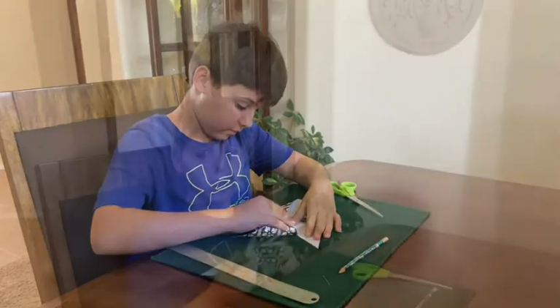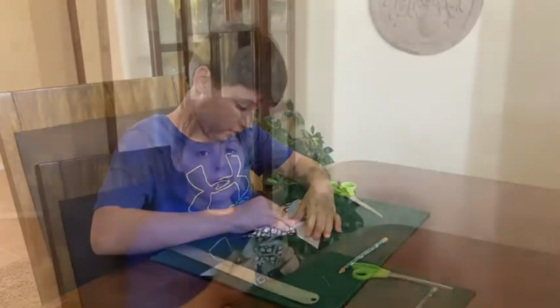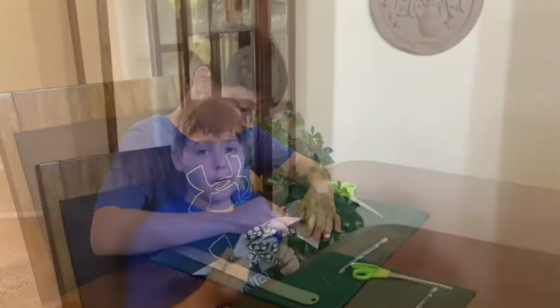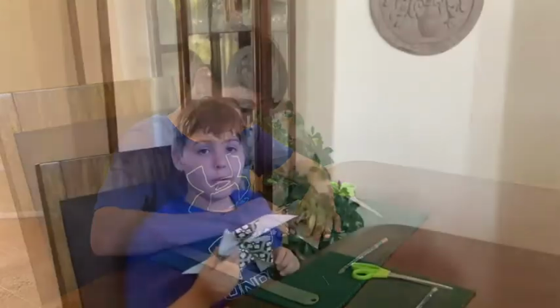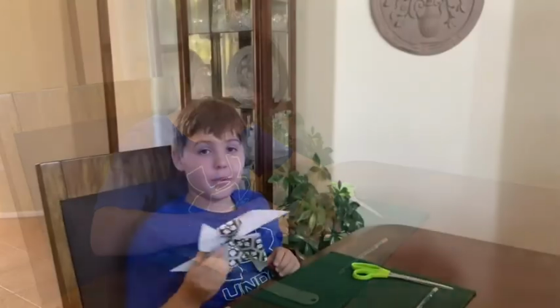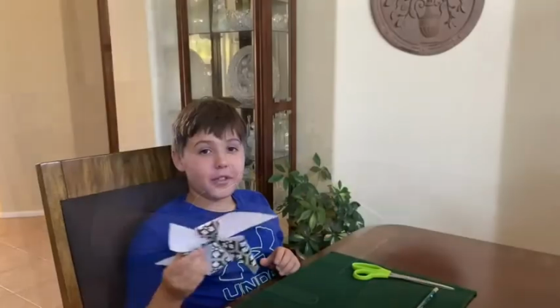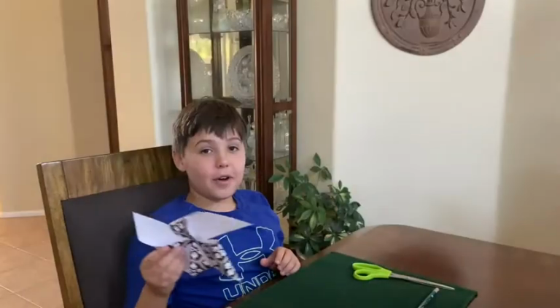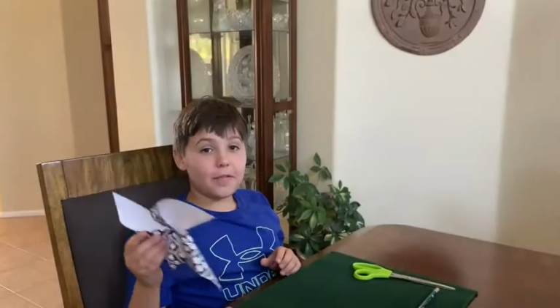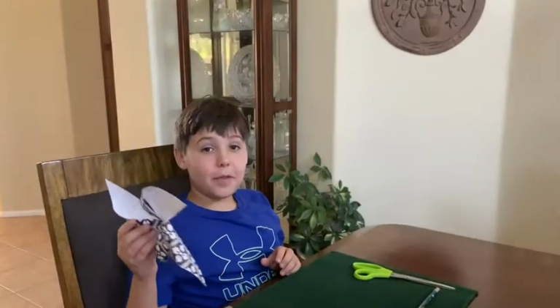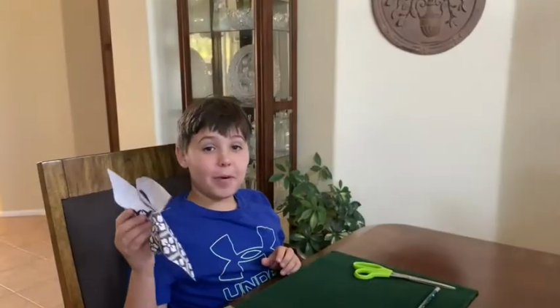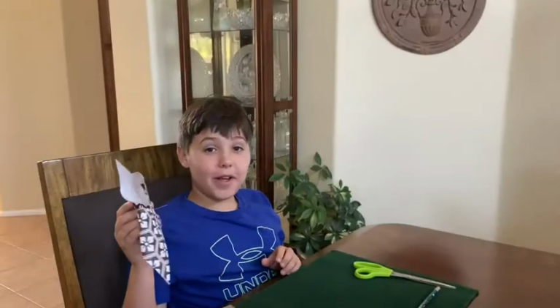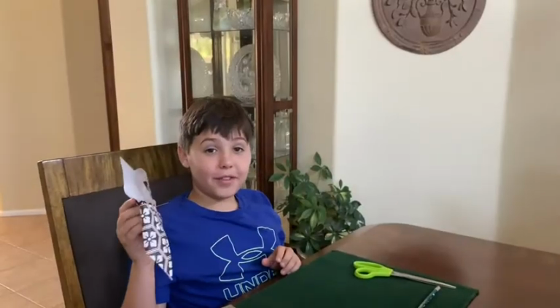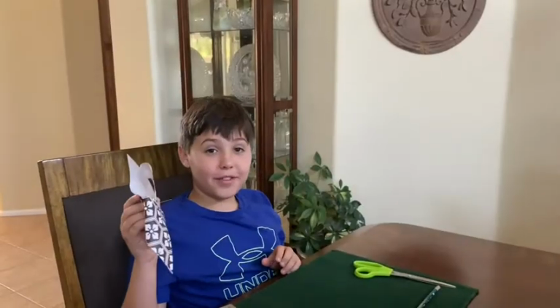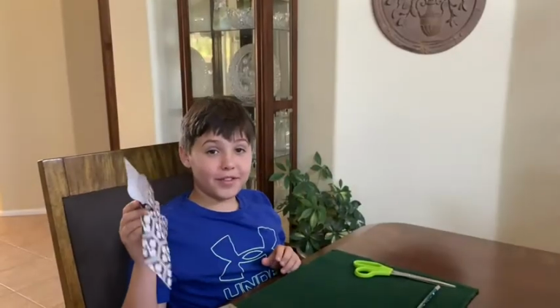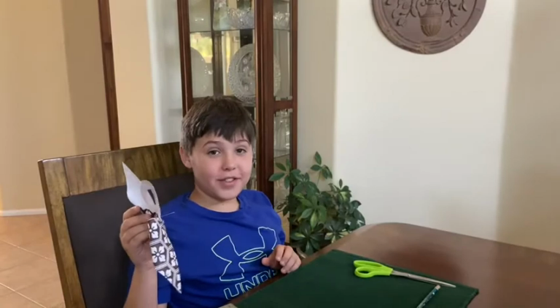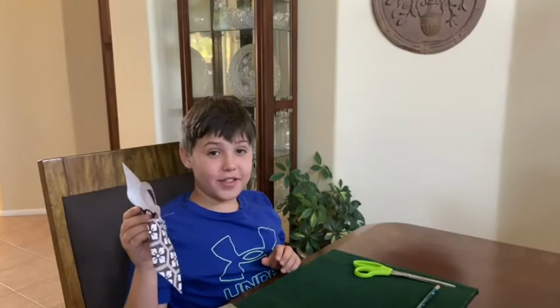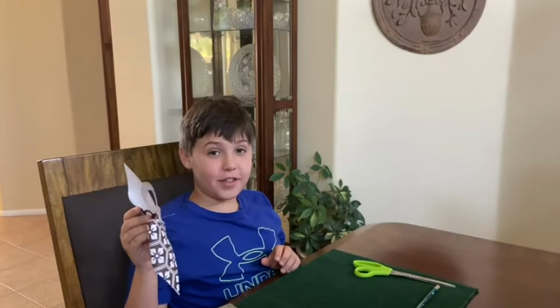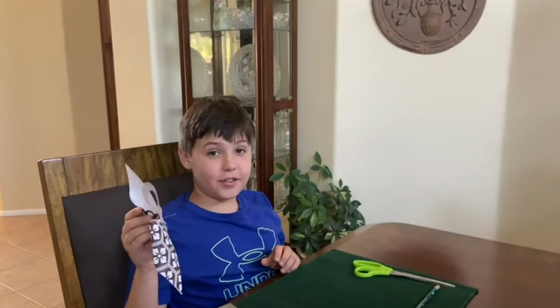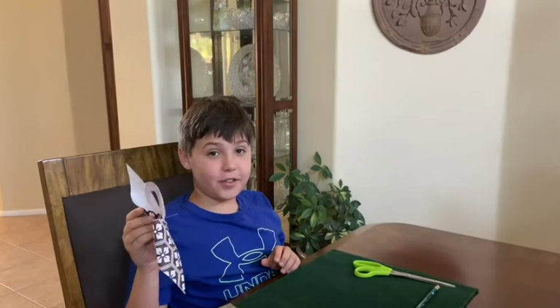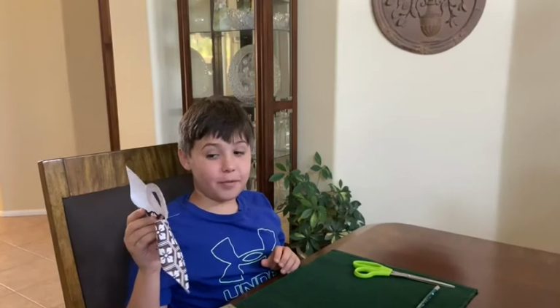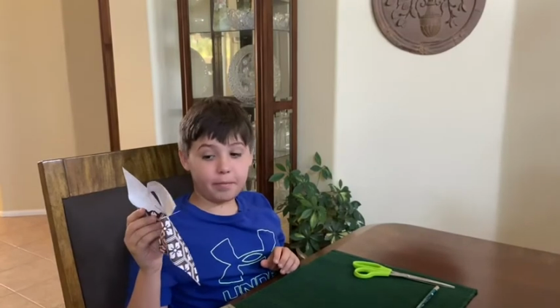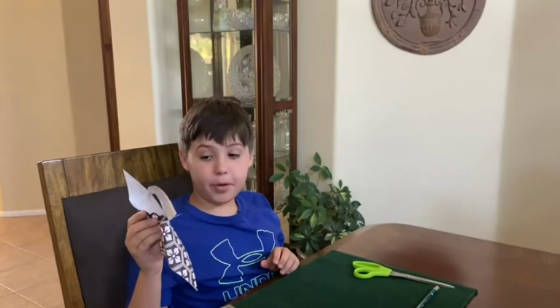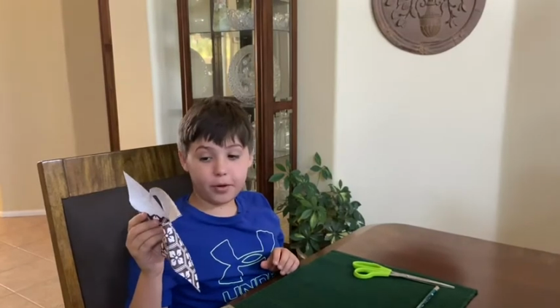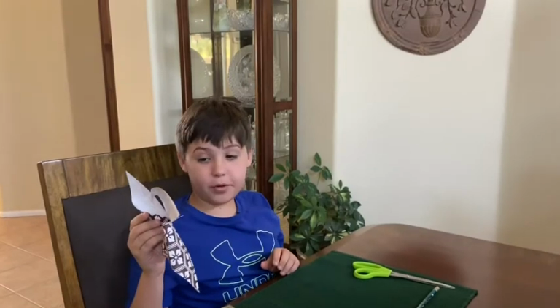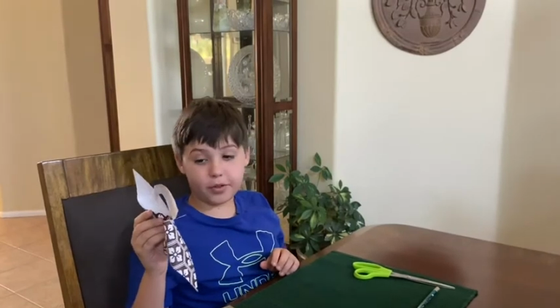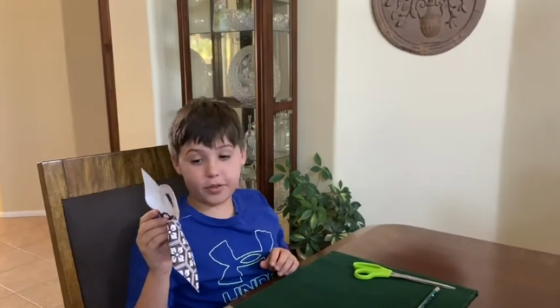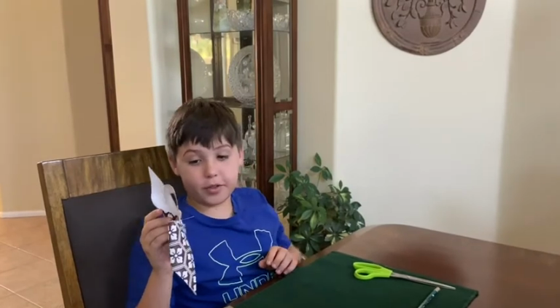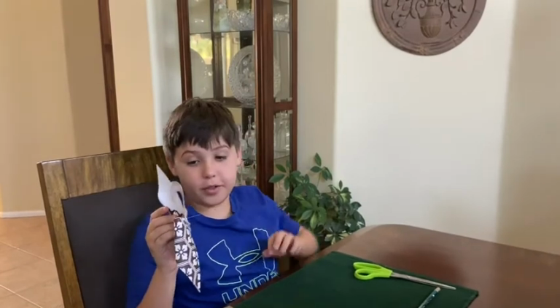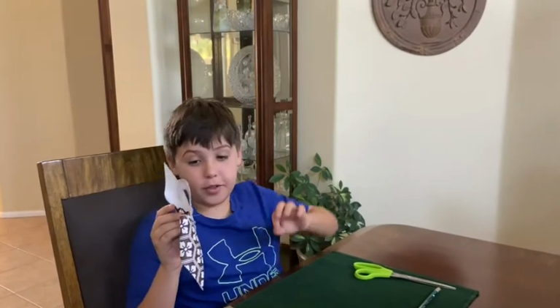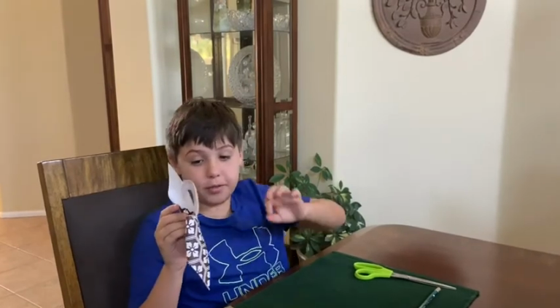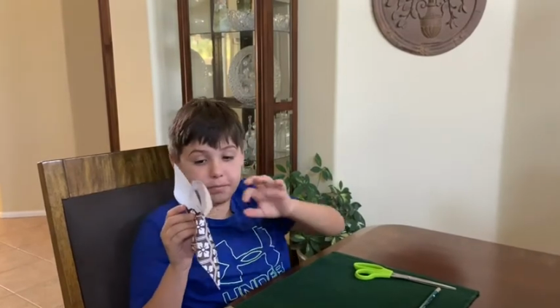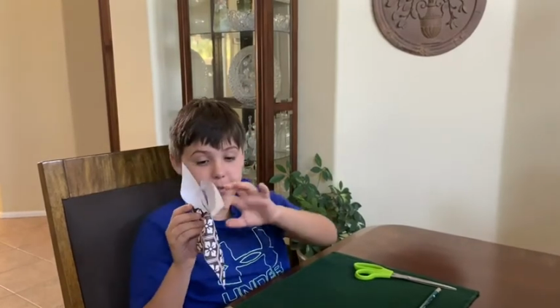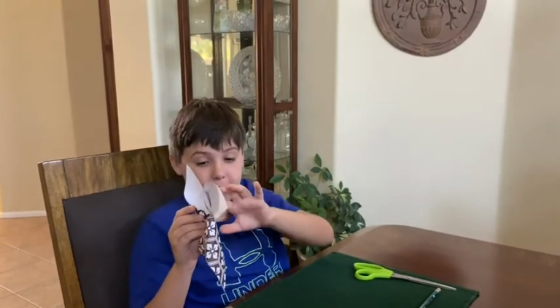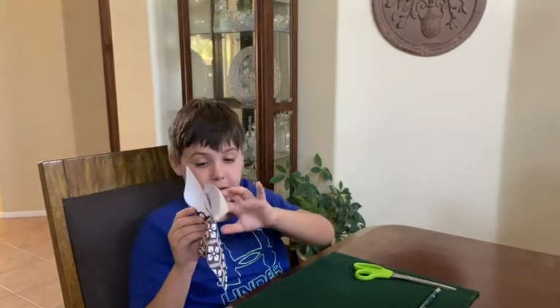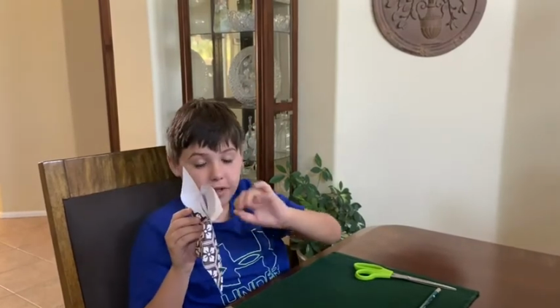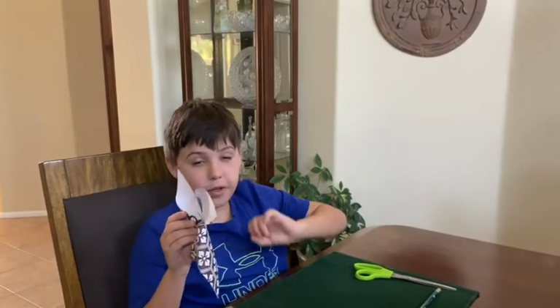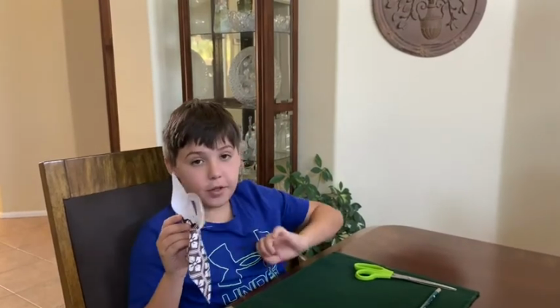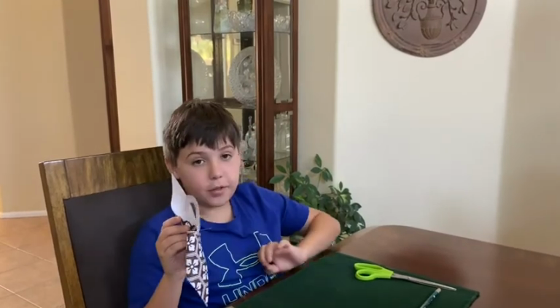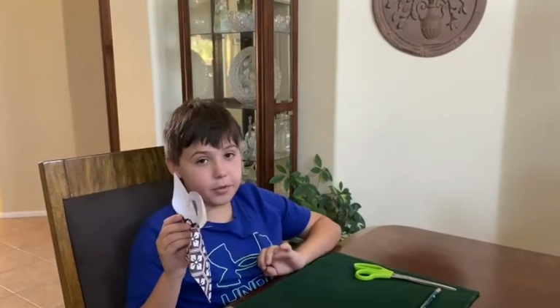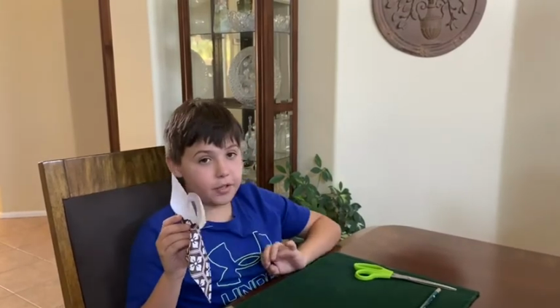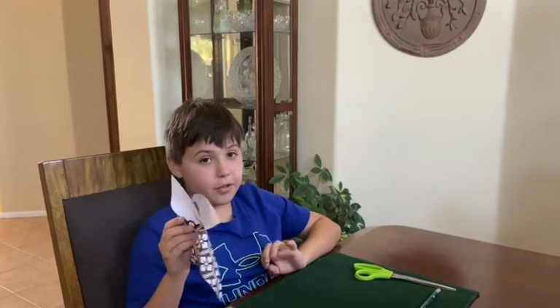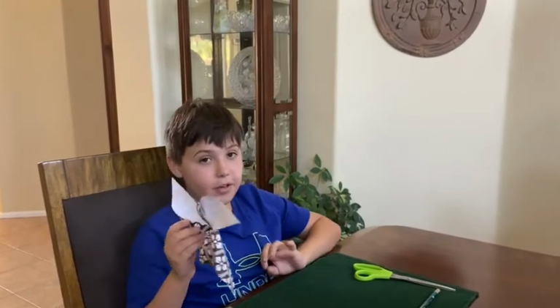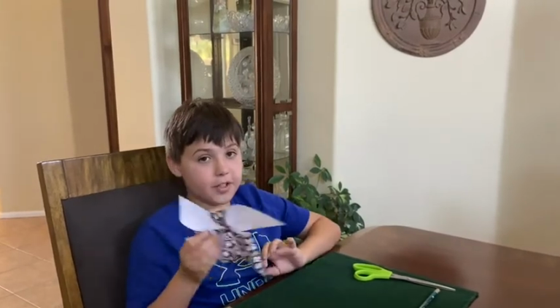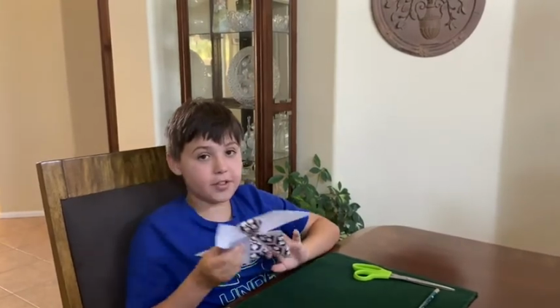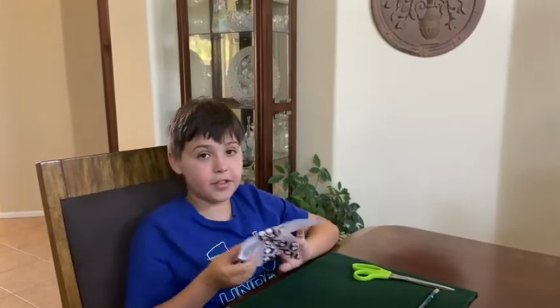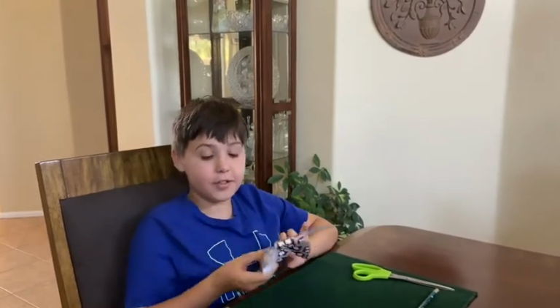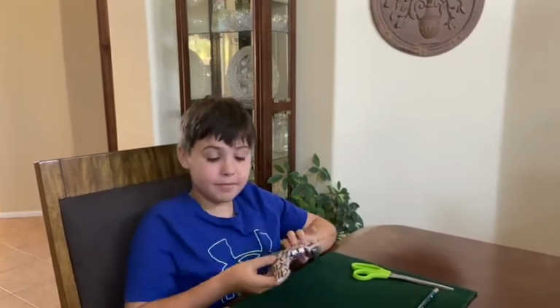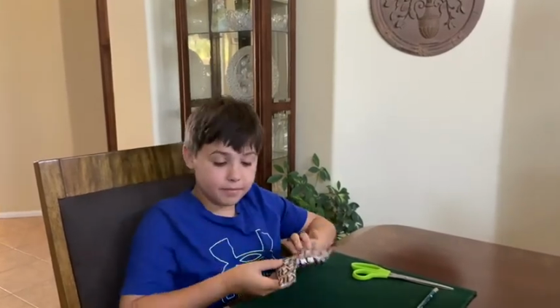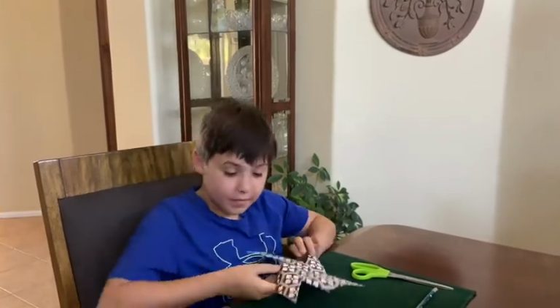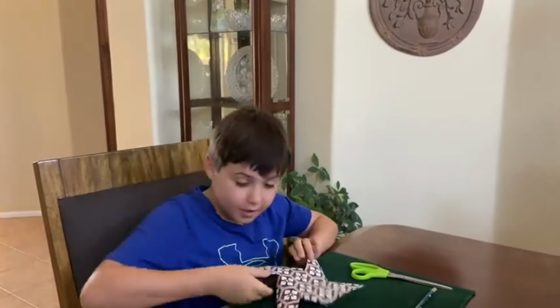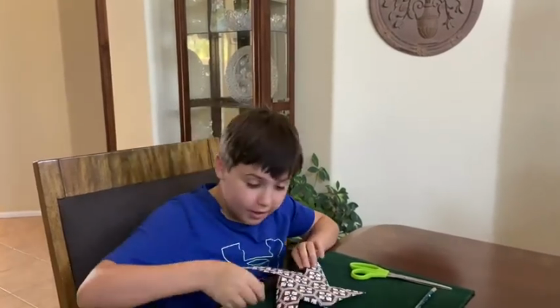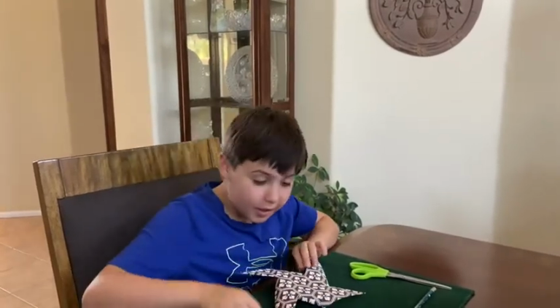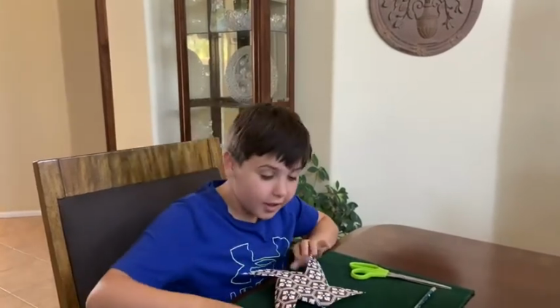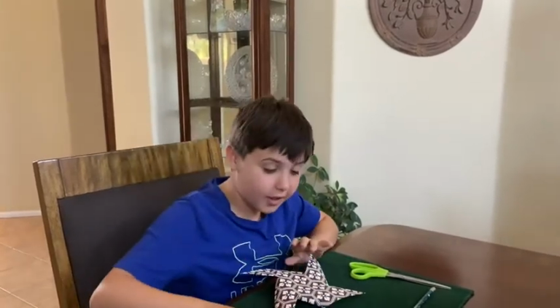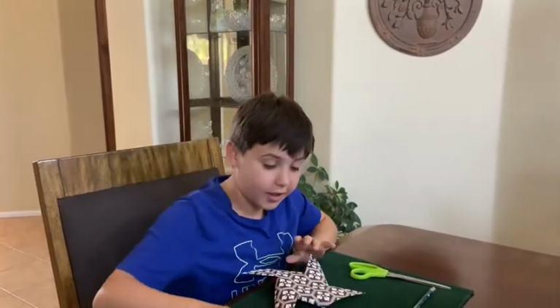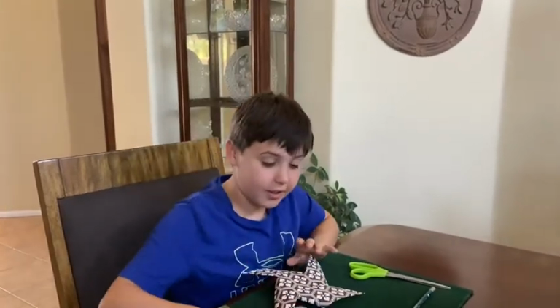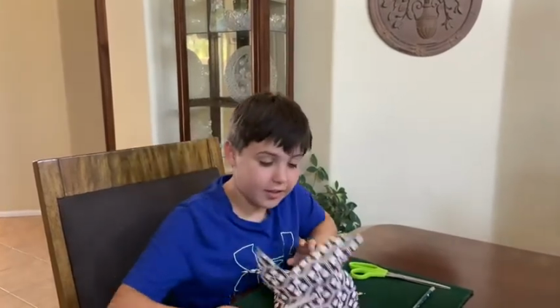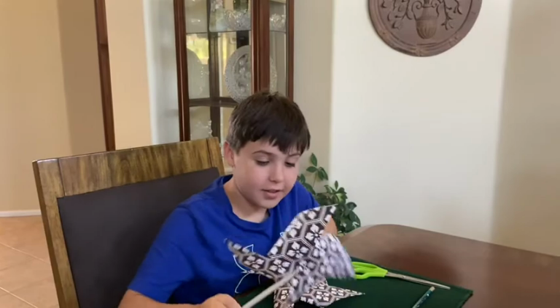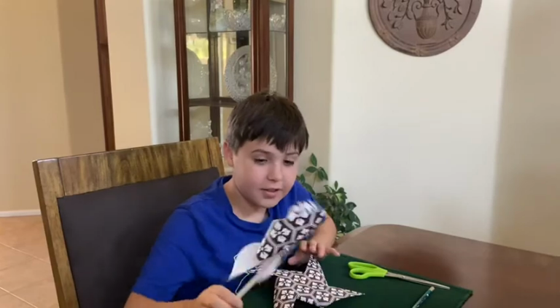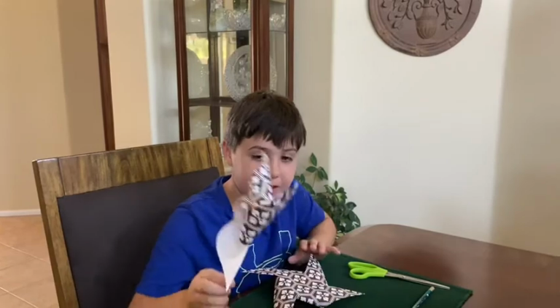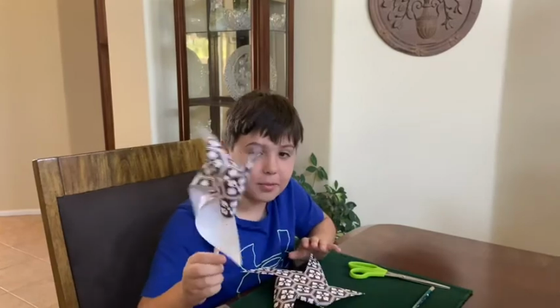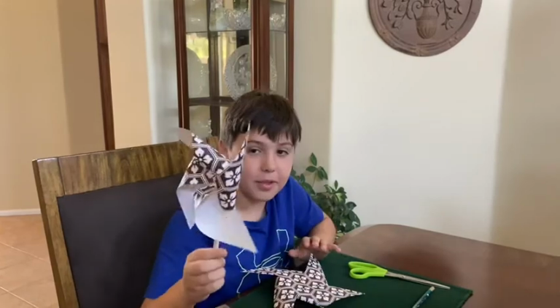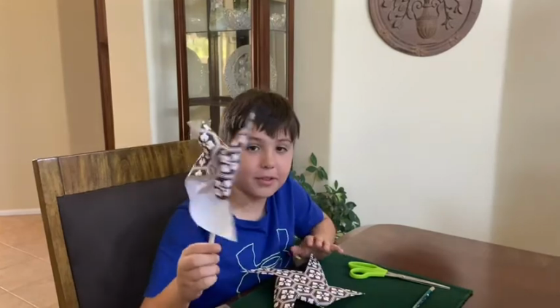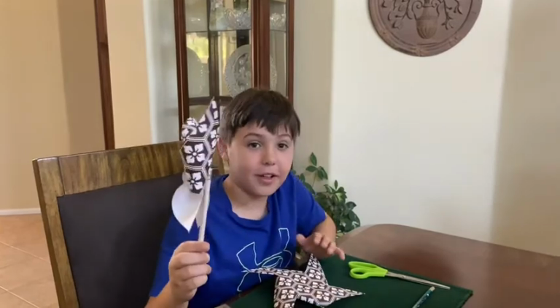Once you have the pen through the center, poke the pen through the eraser — and this is what you get.